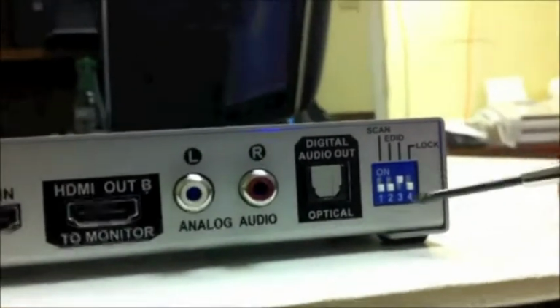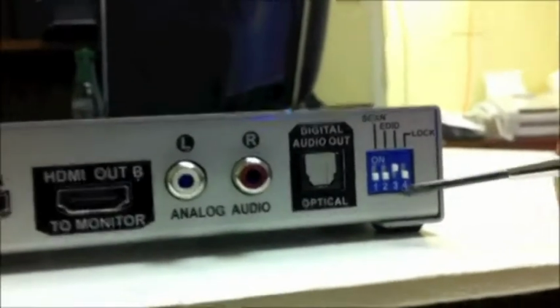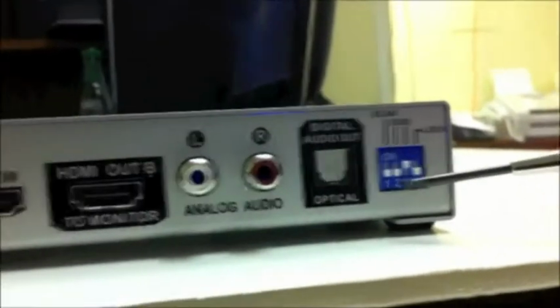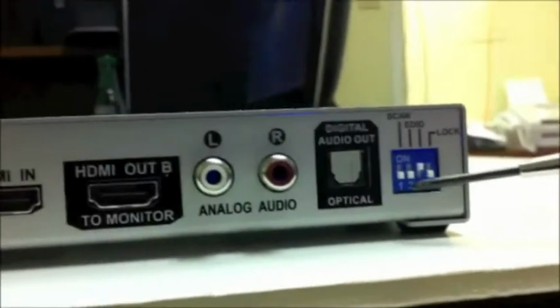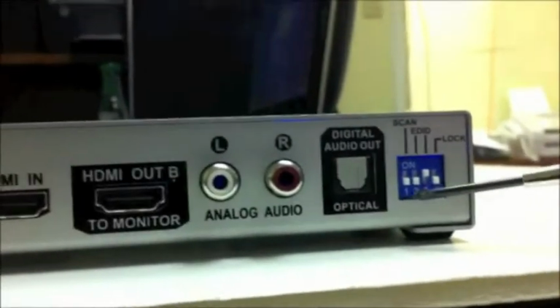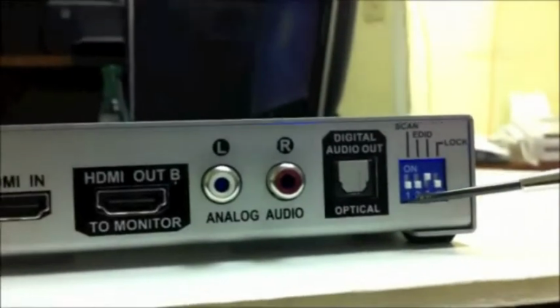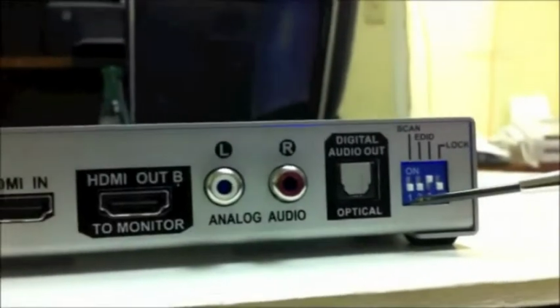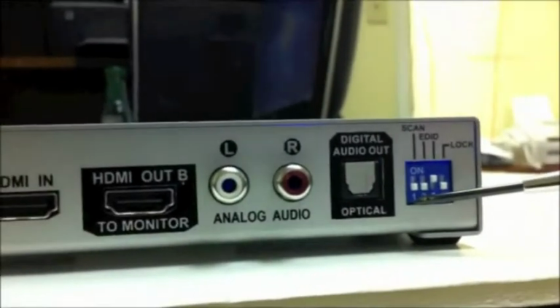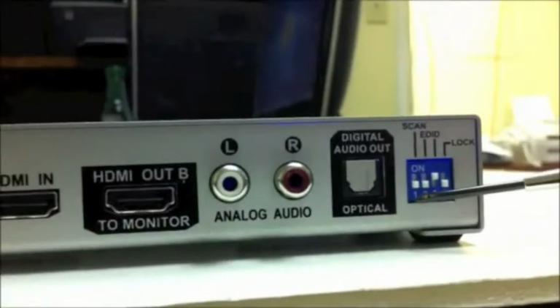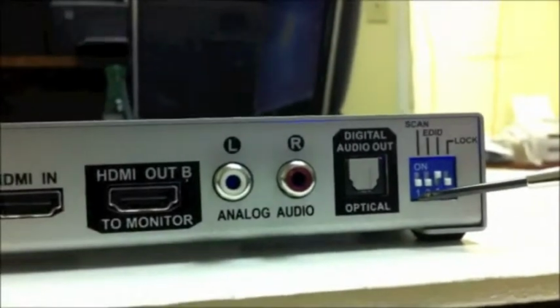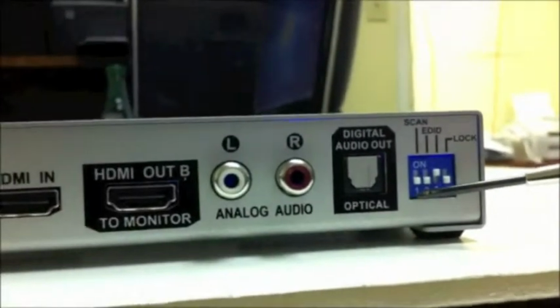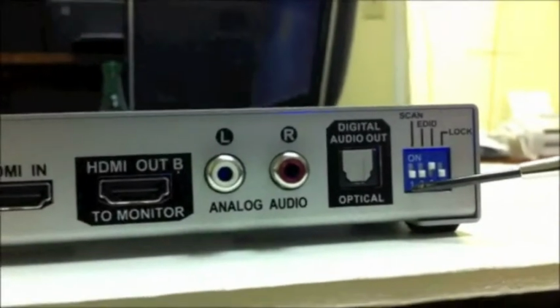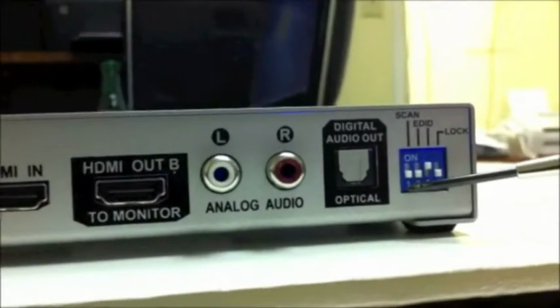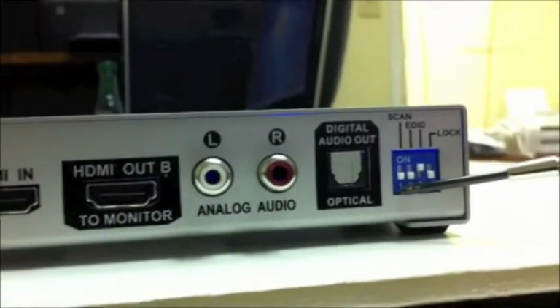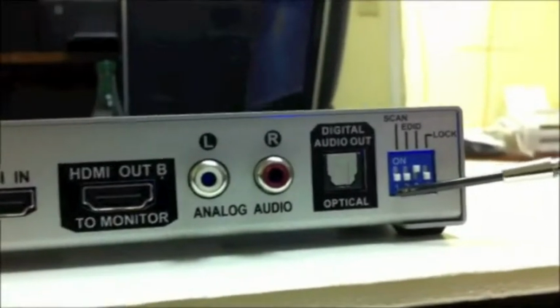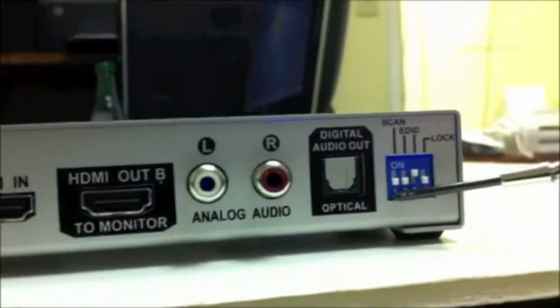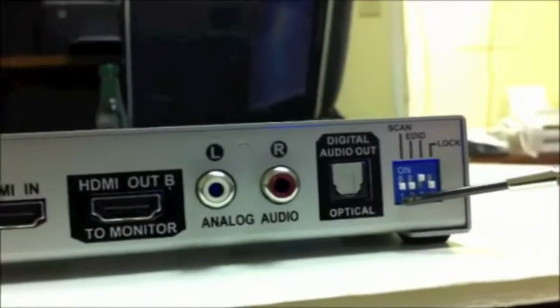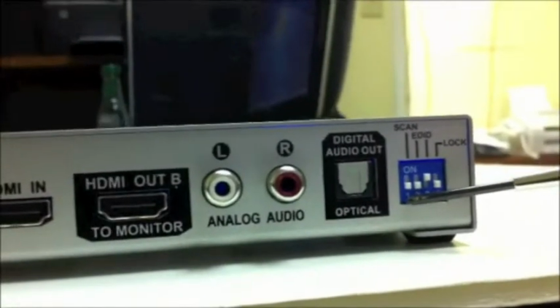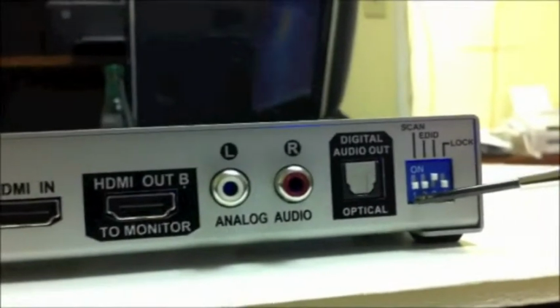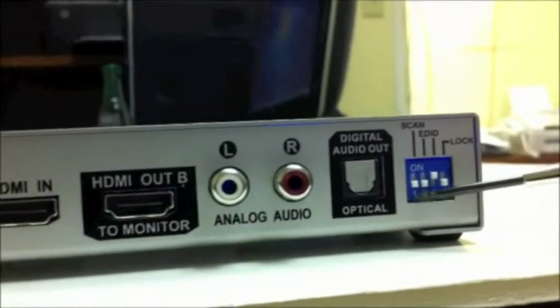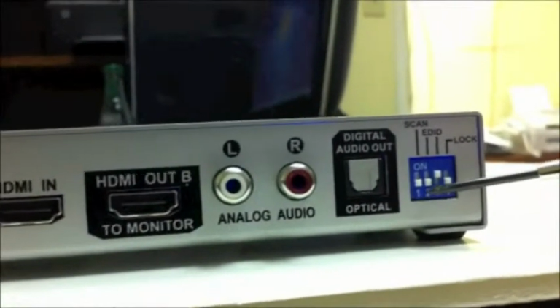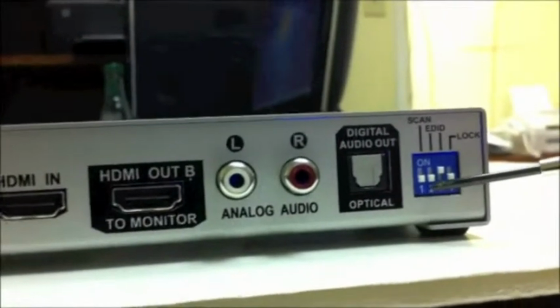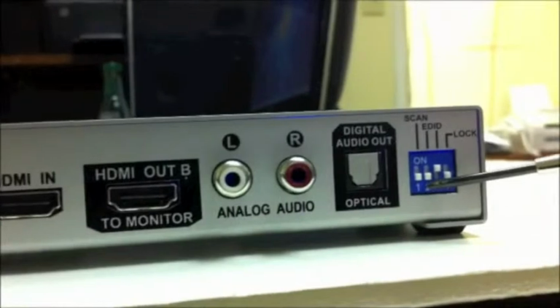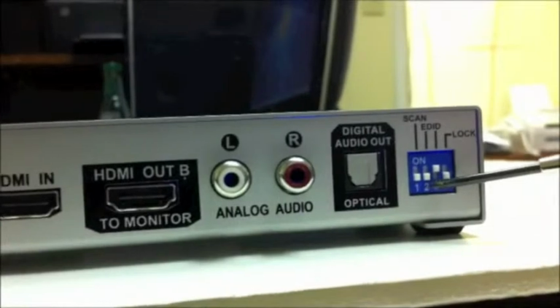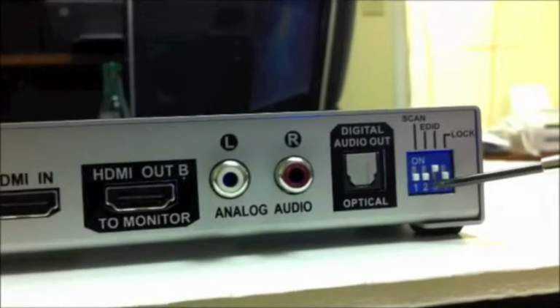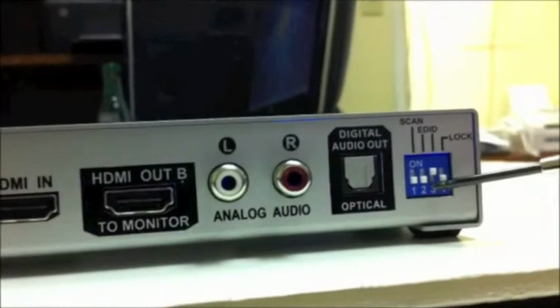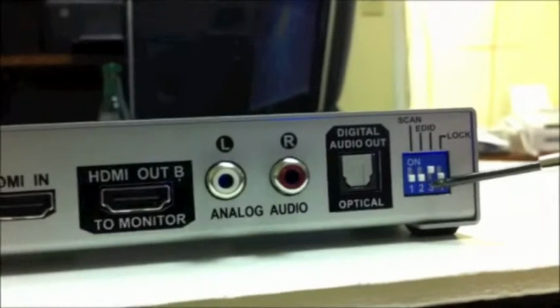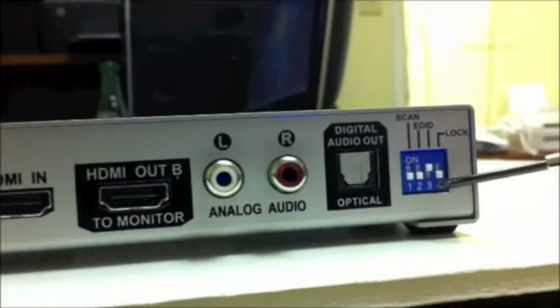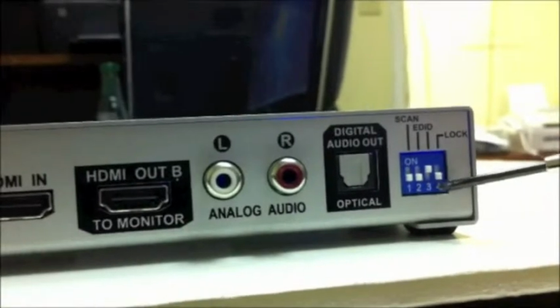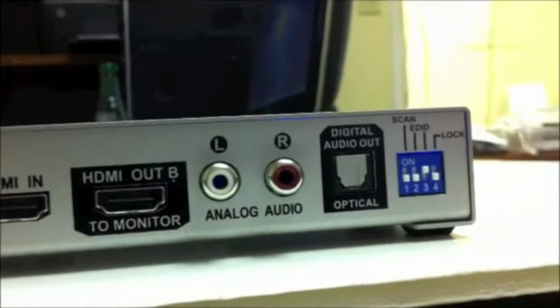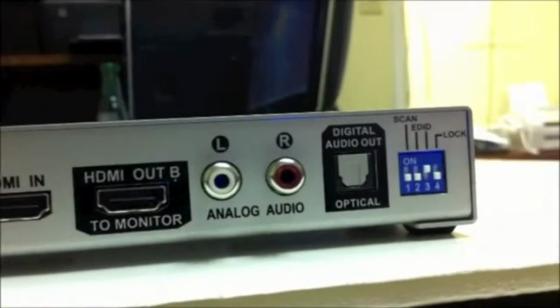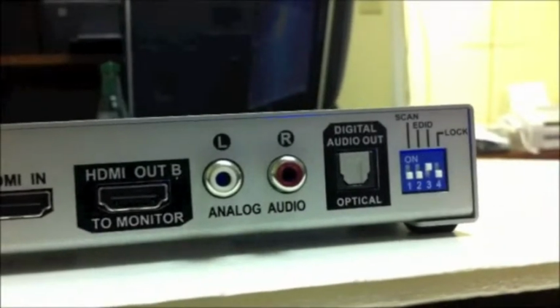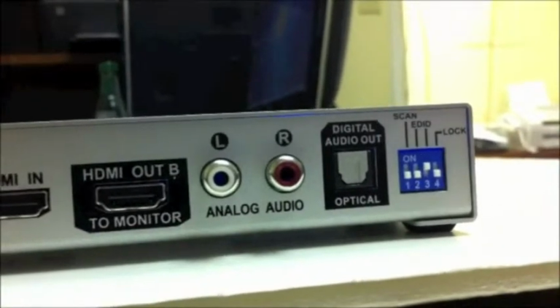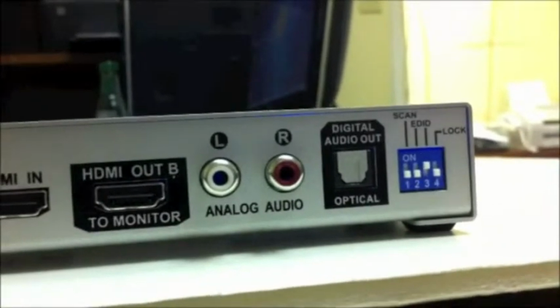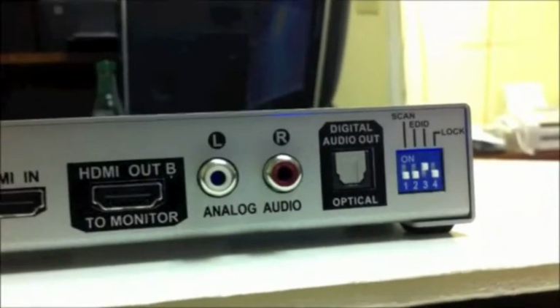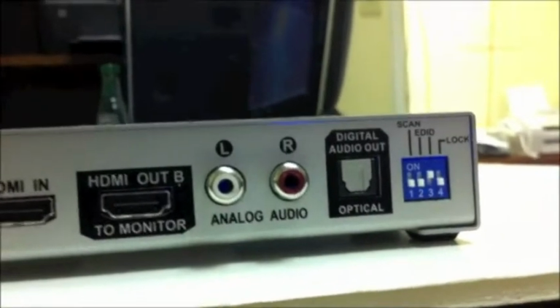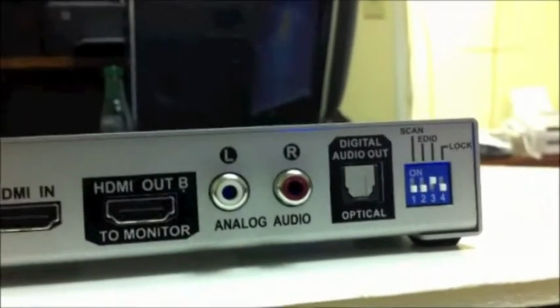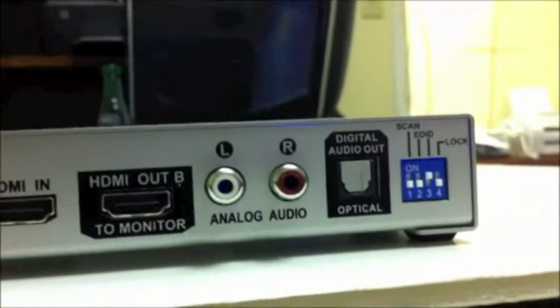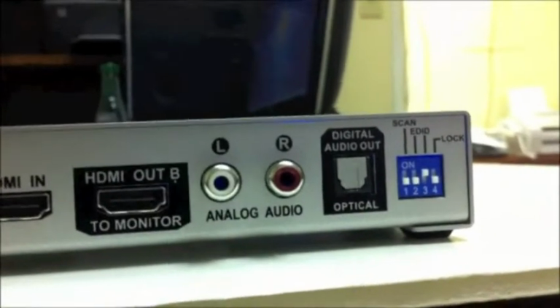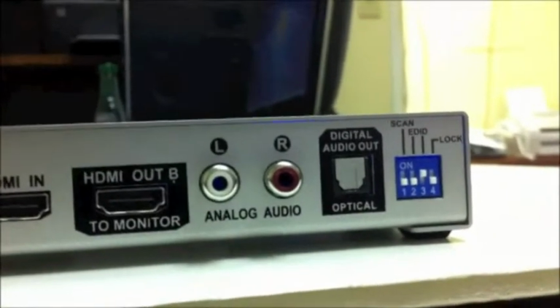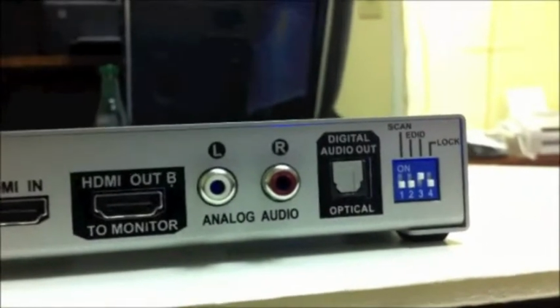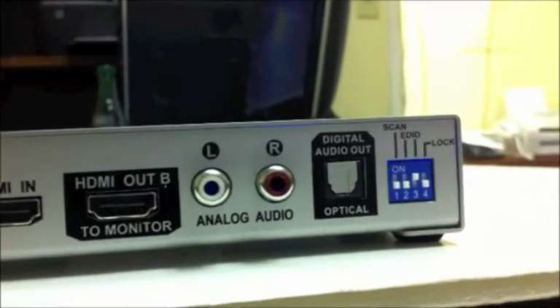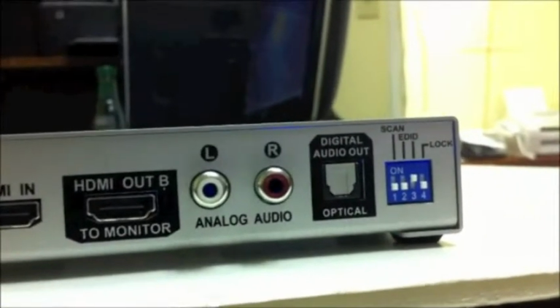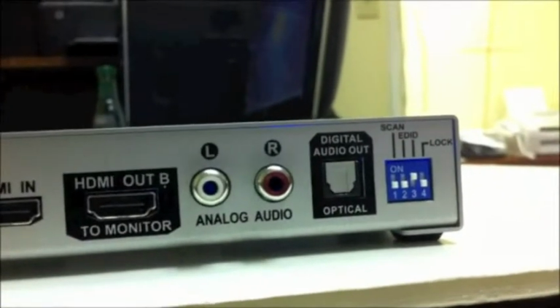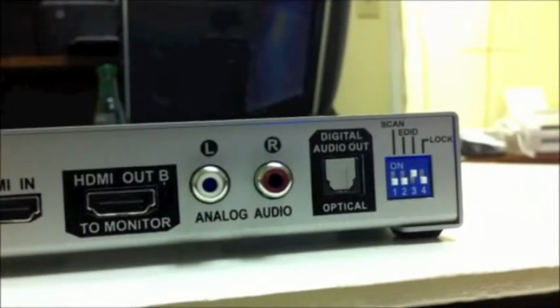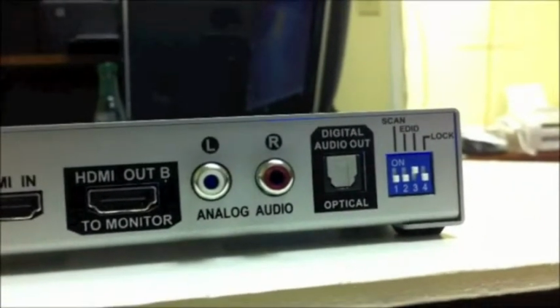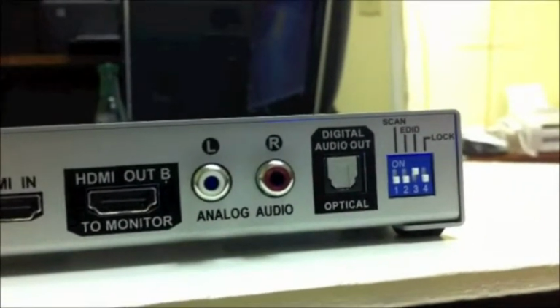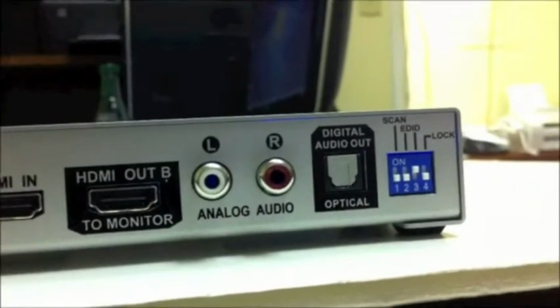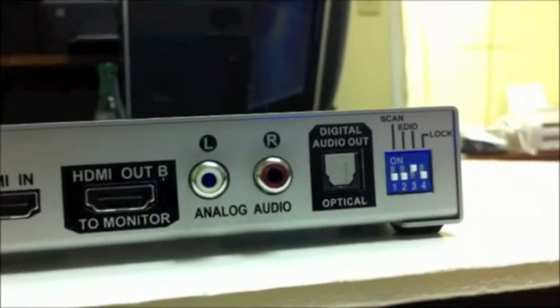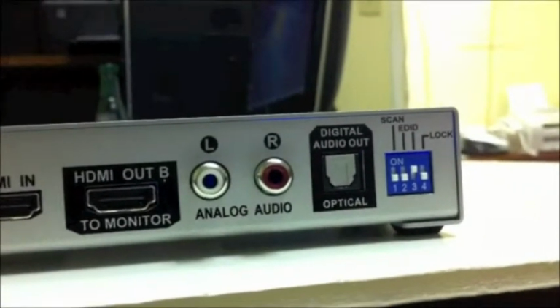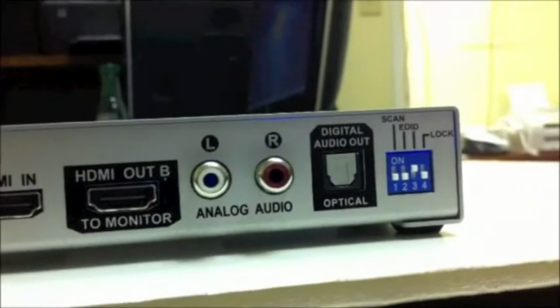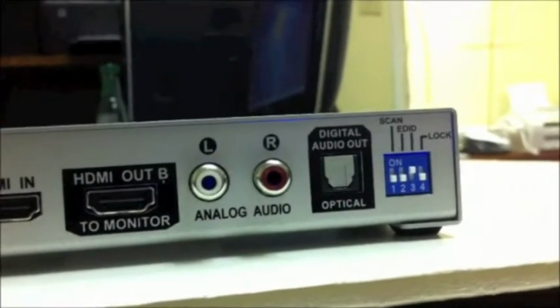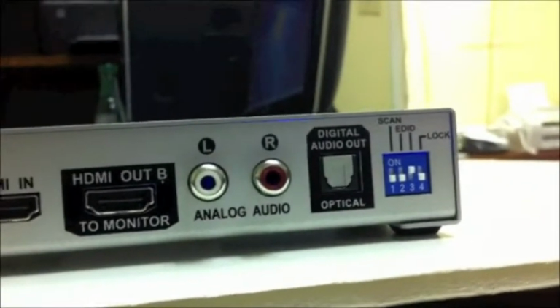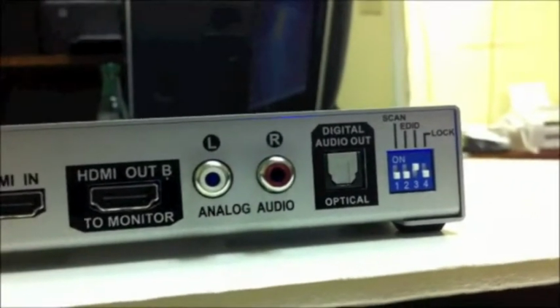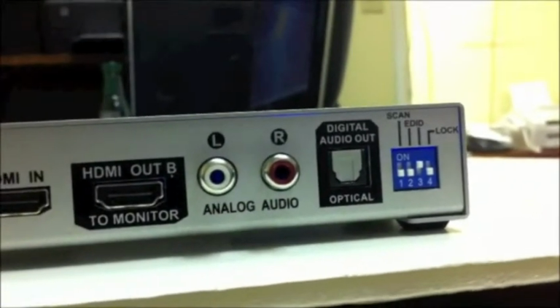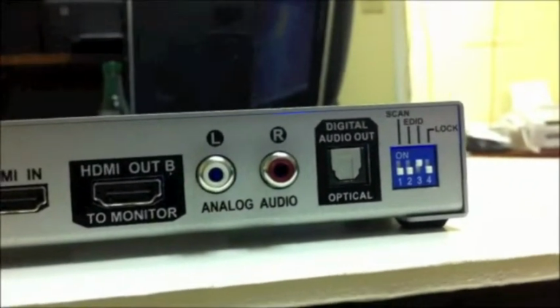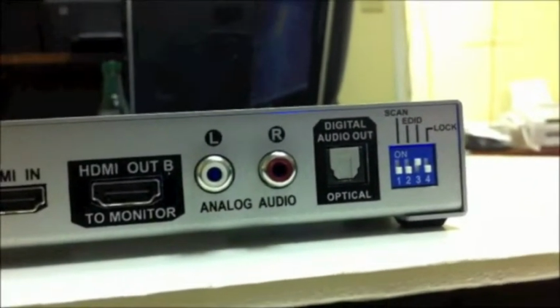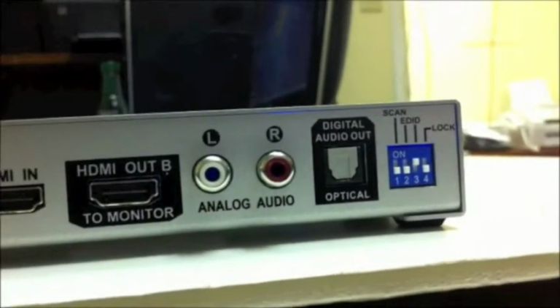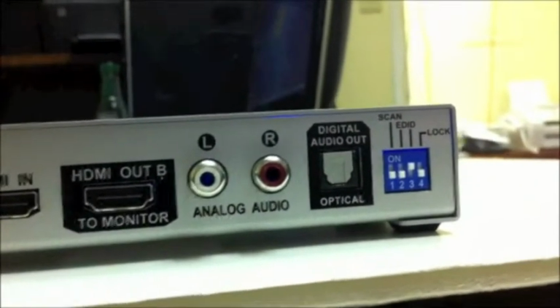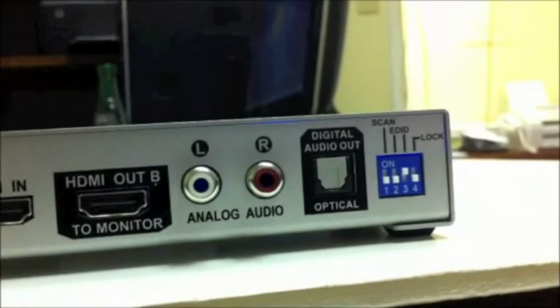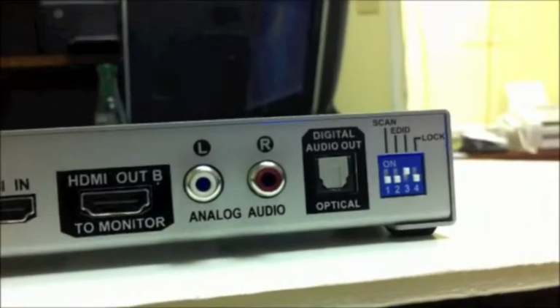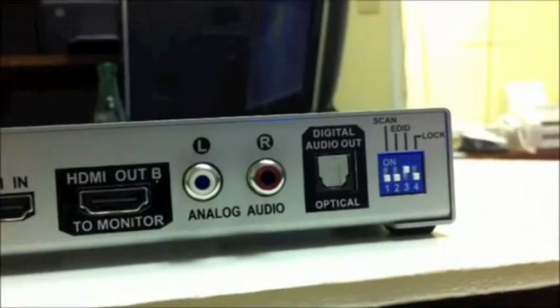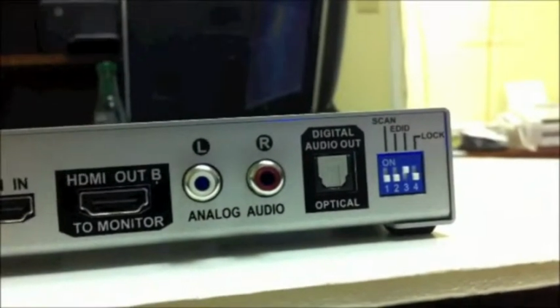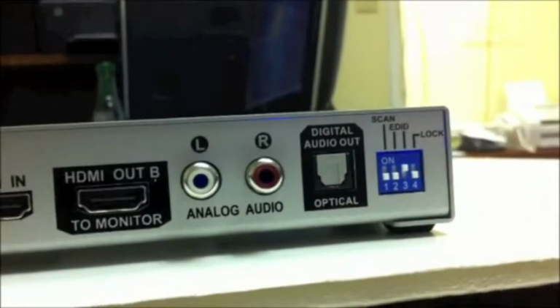As you can see, it's in the down, down, up, down position. So this is what it's going to look like when you get it out of the box.